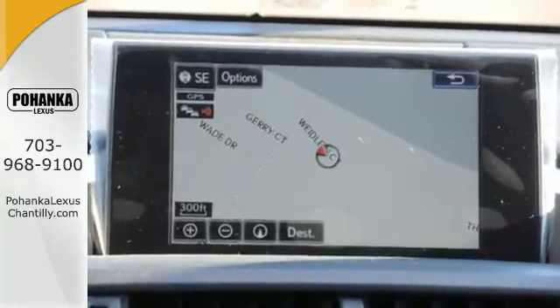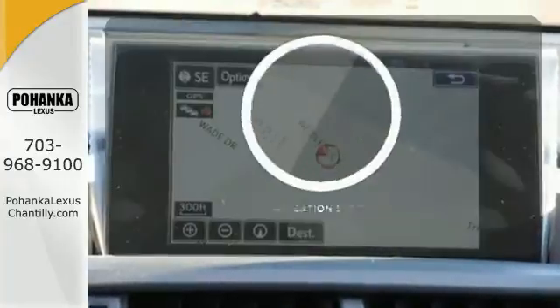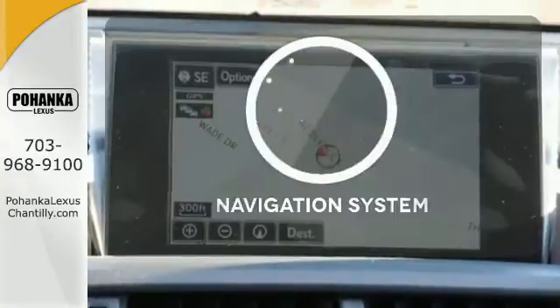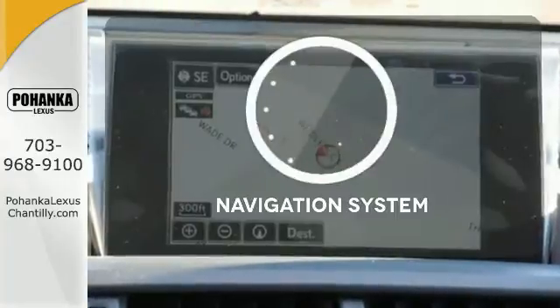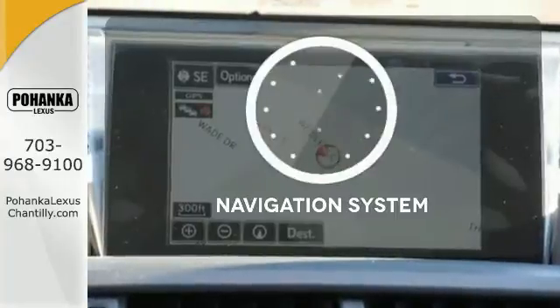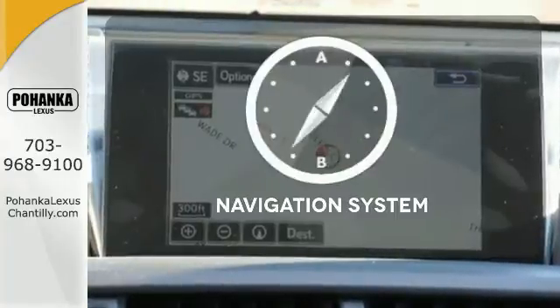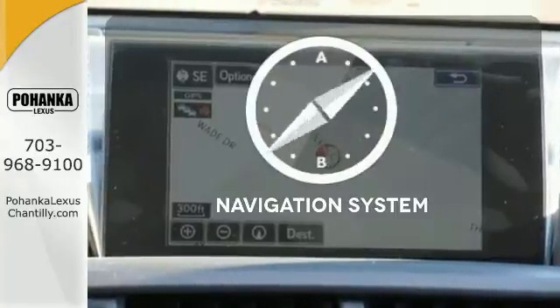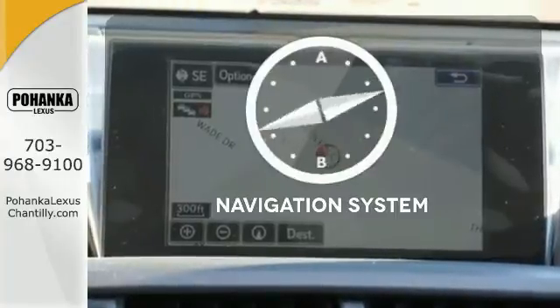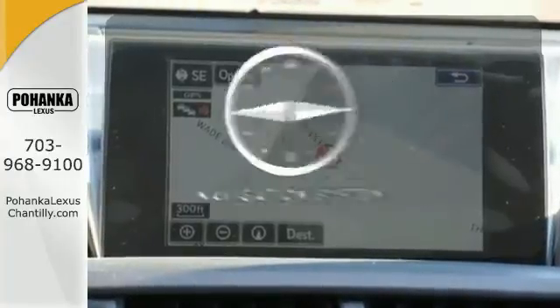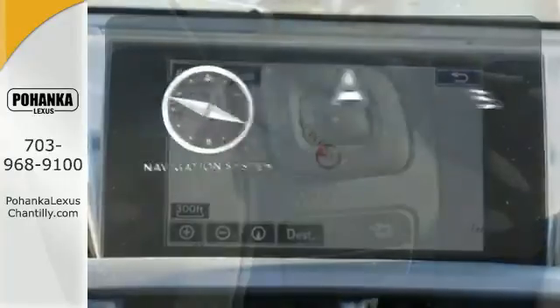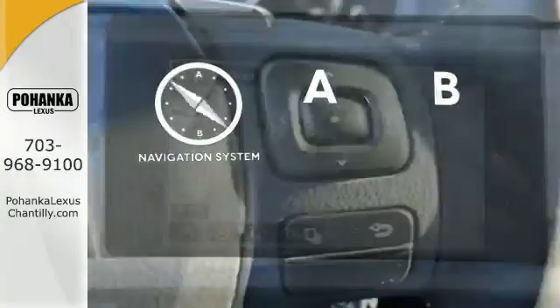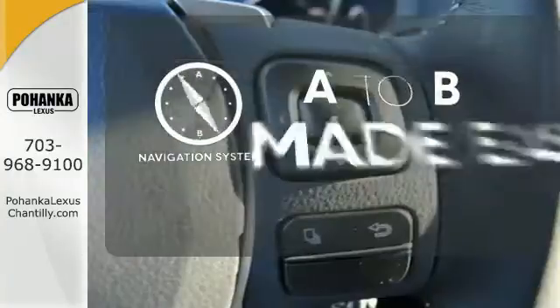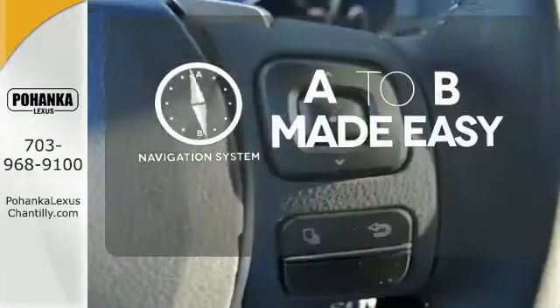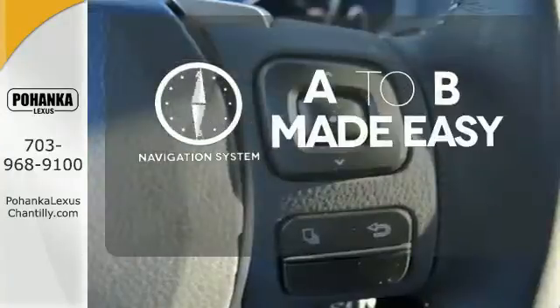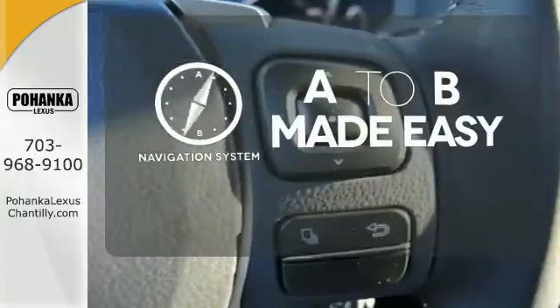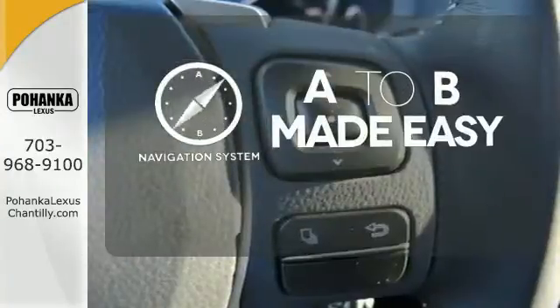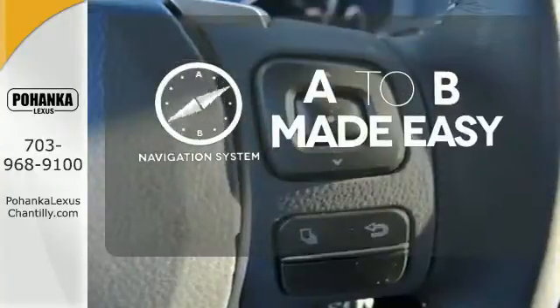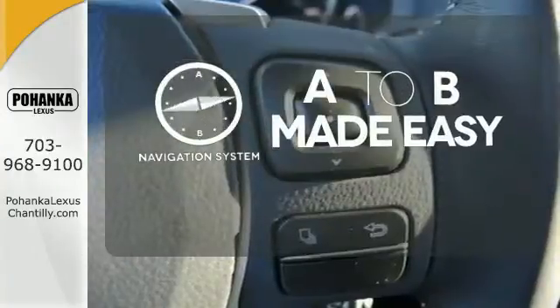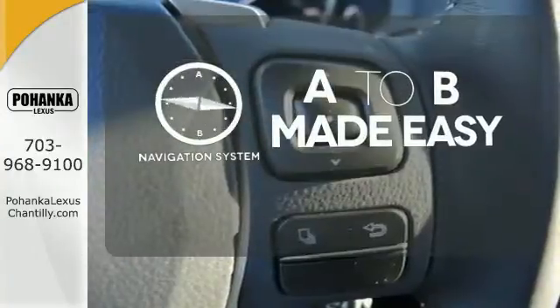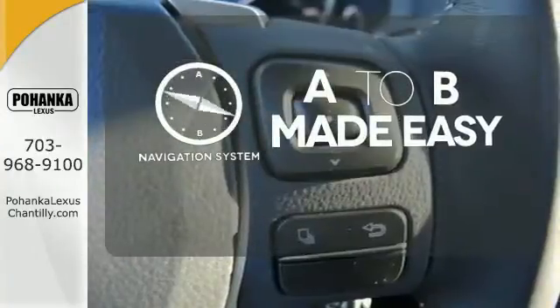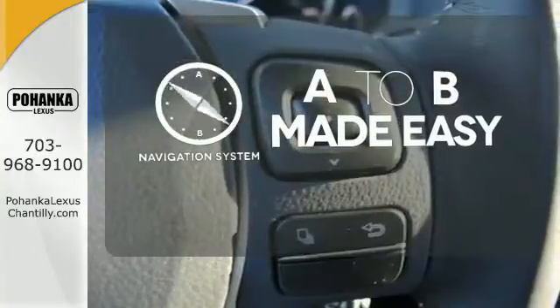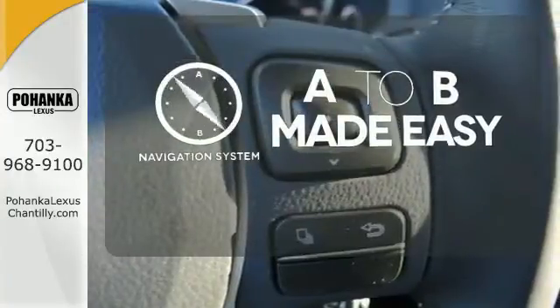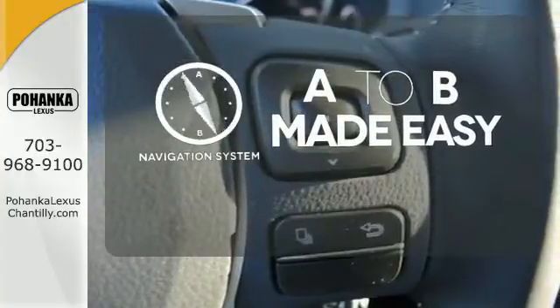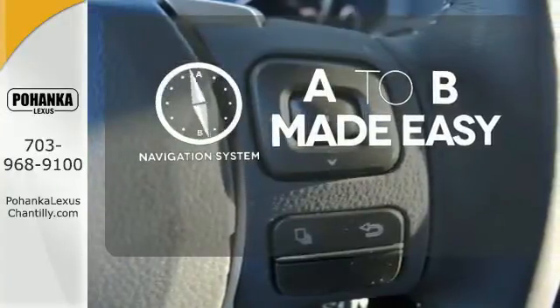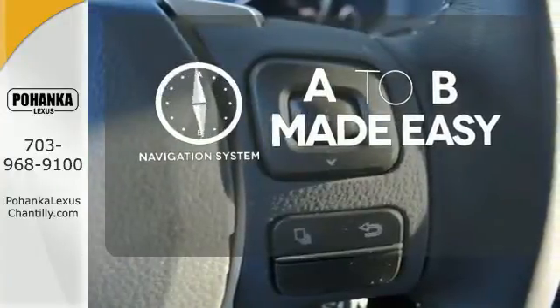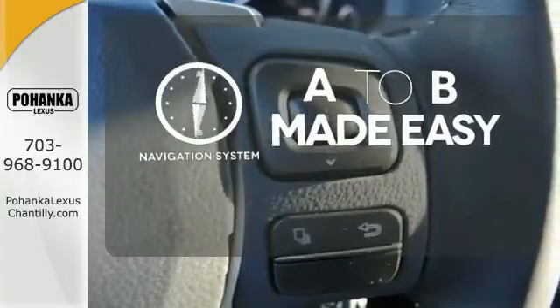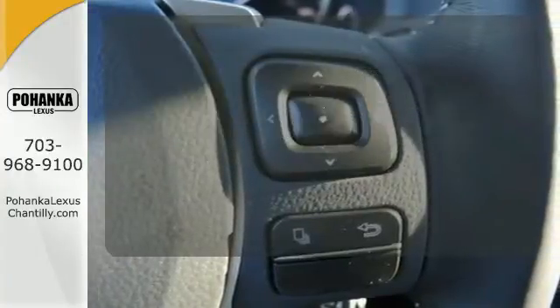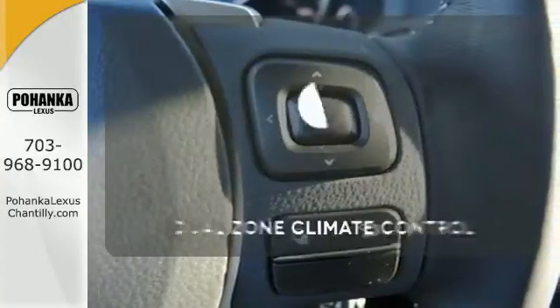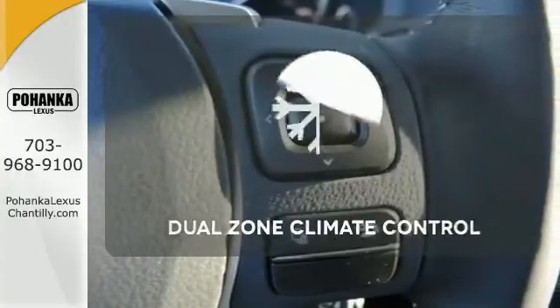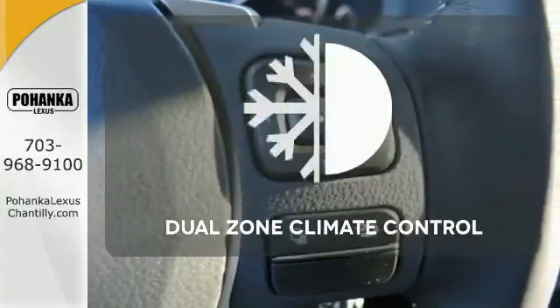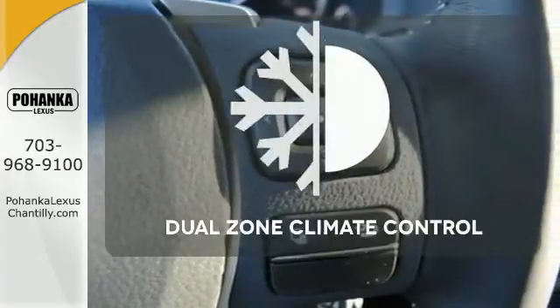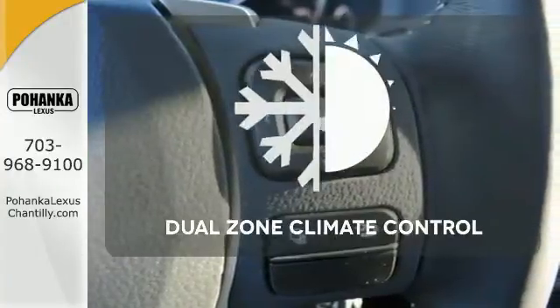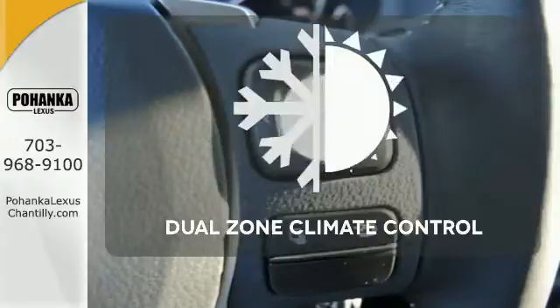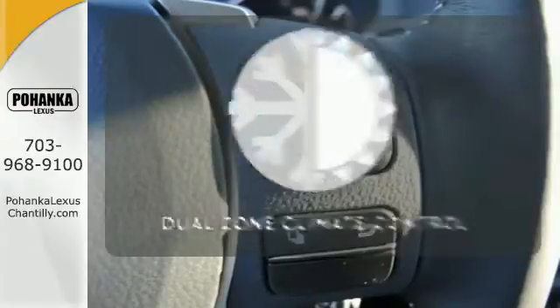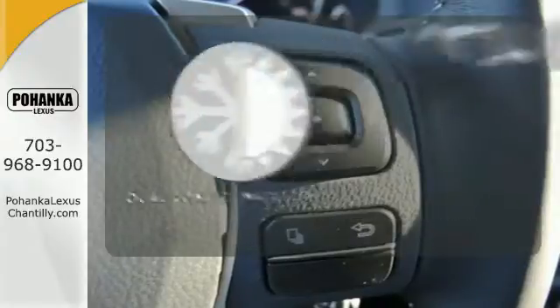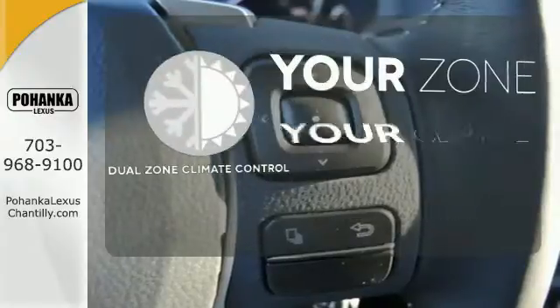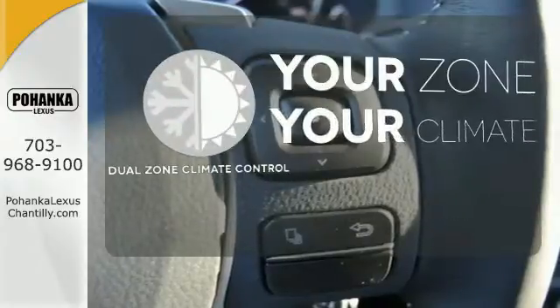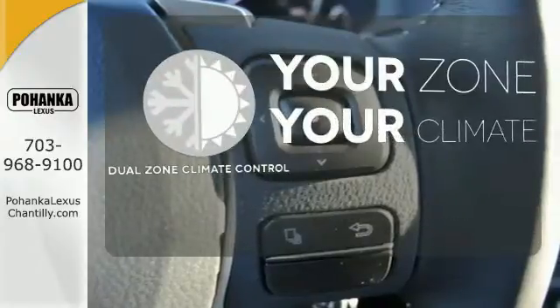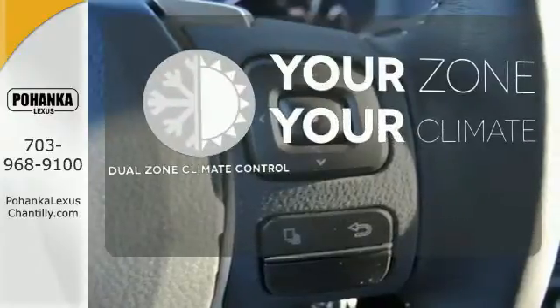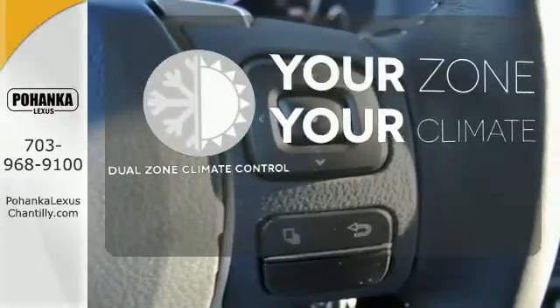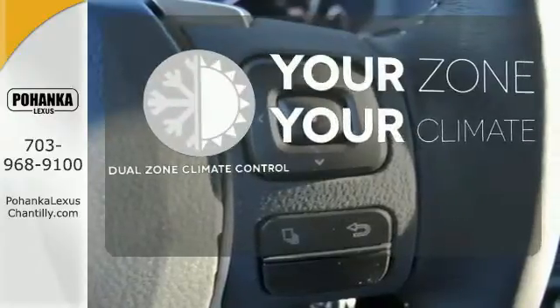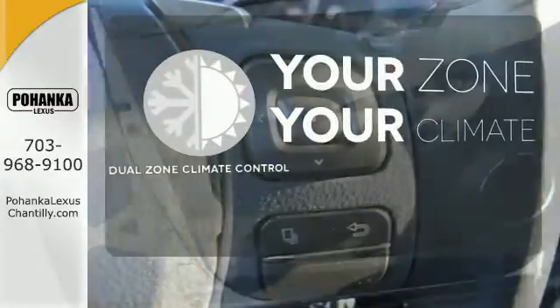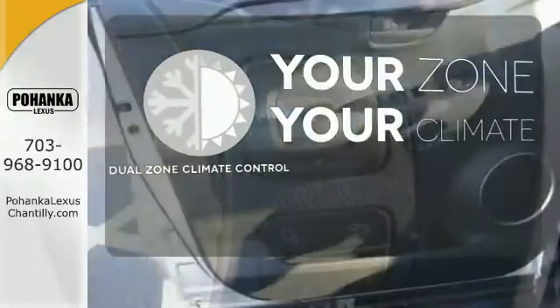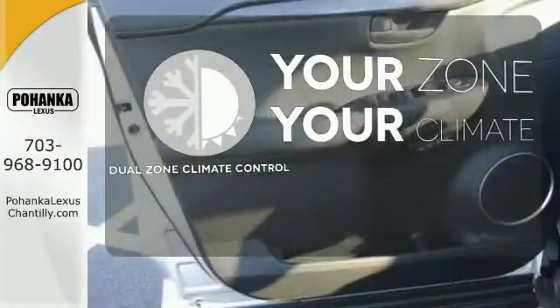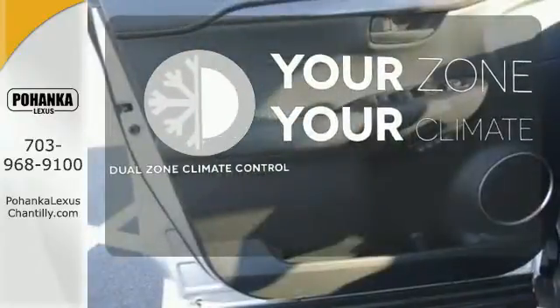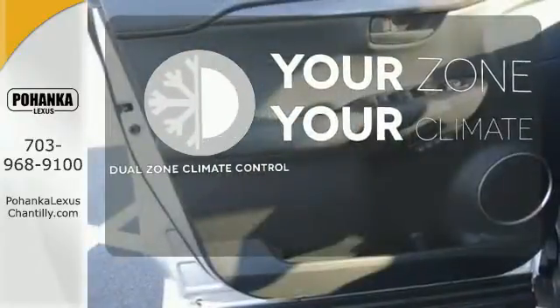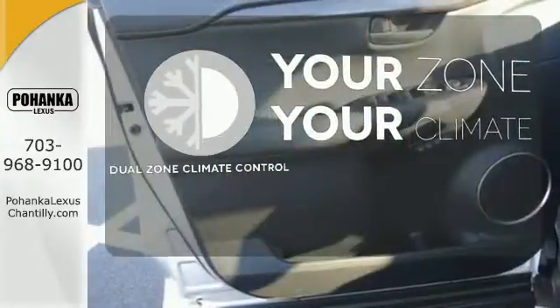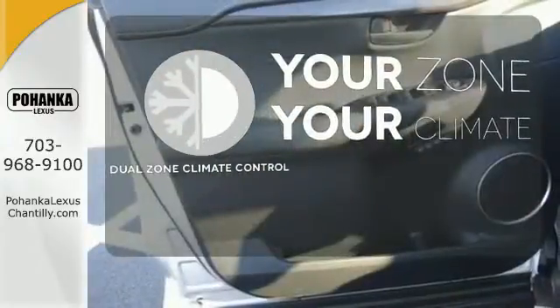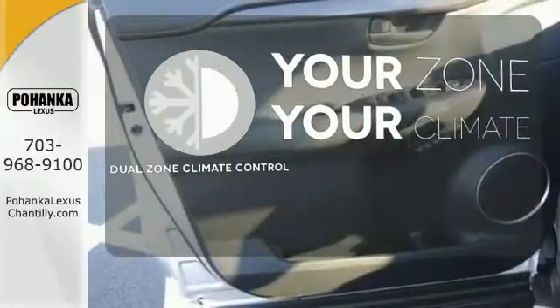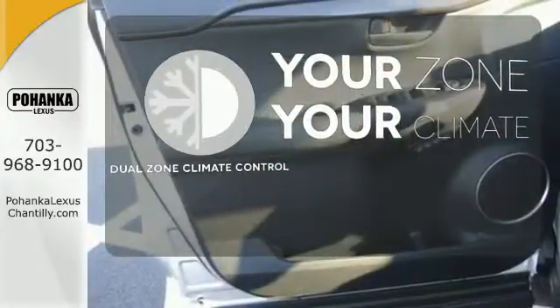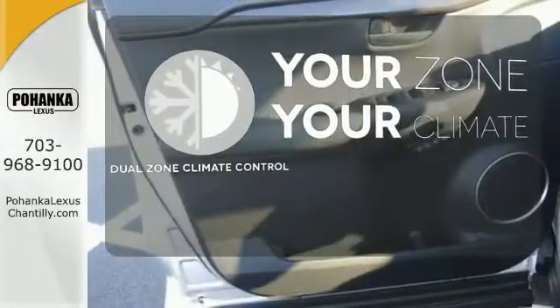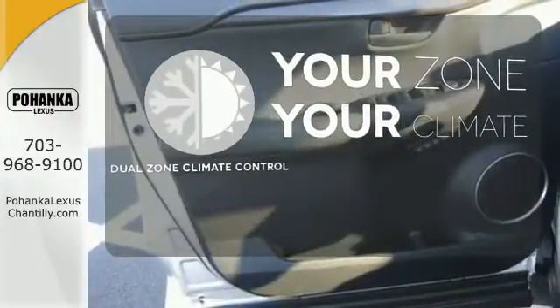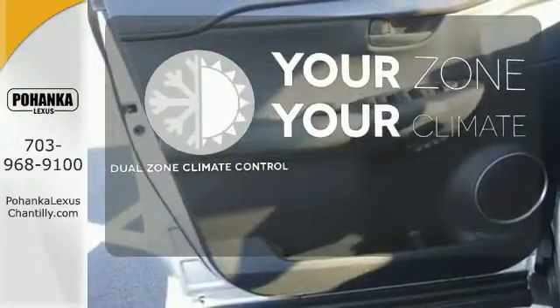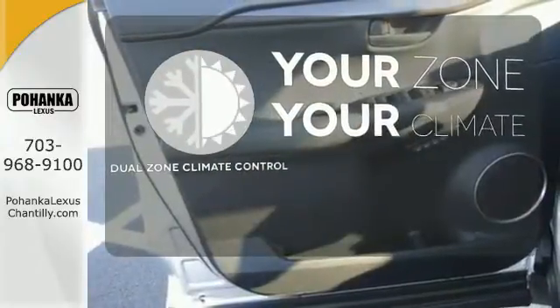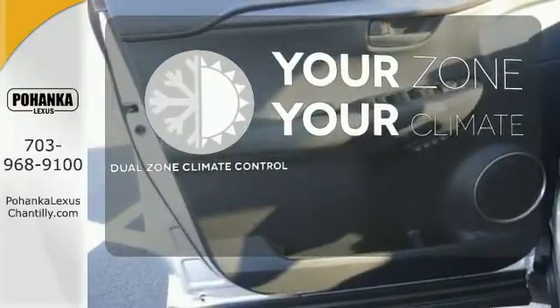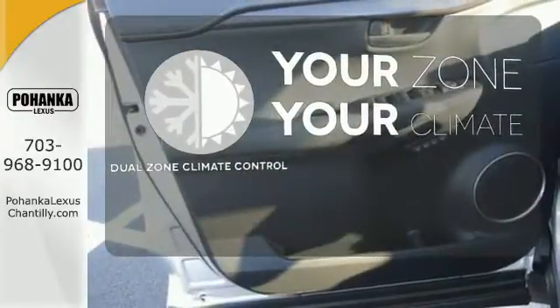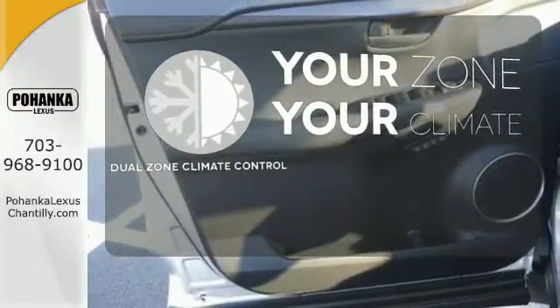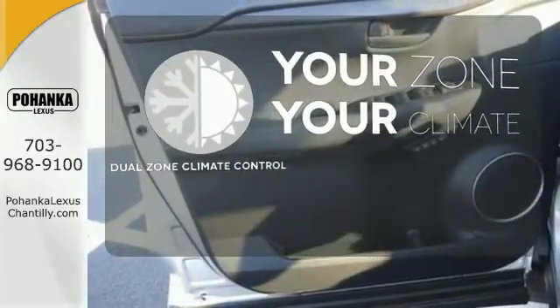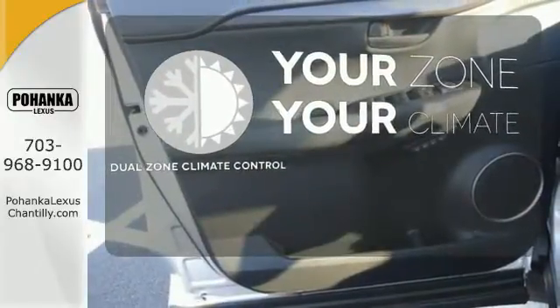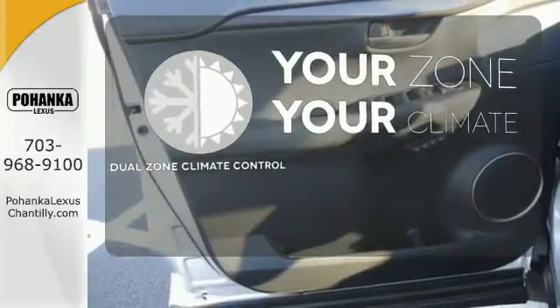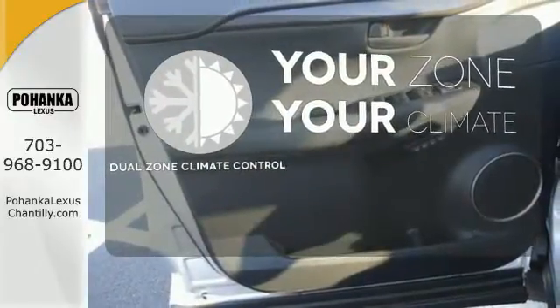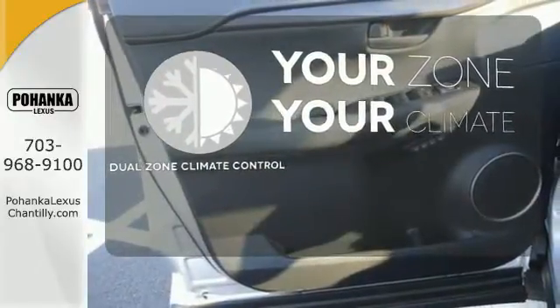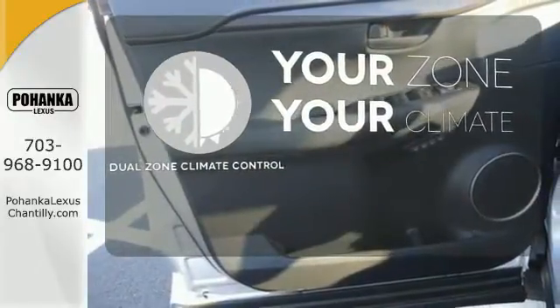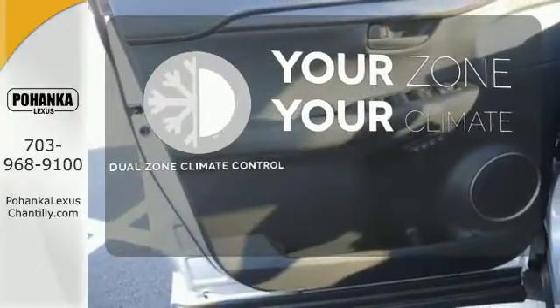Never feel lost again with the navigation system. It's too hot, it's too cold — not anymore with the dual zone climate control.